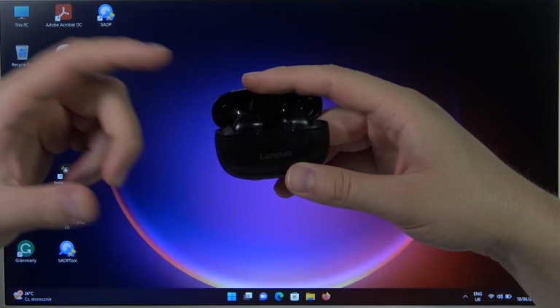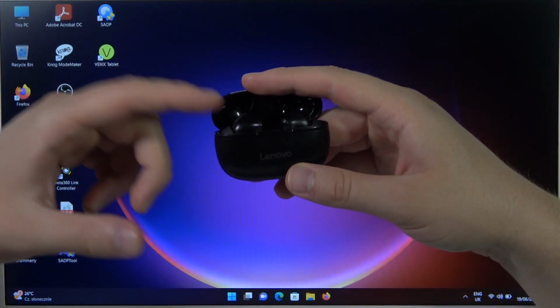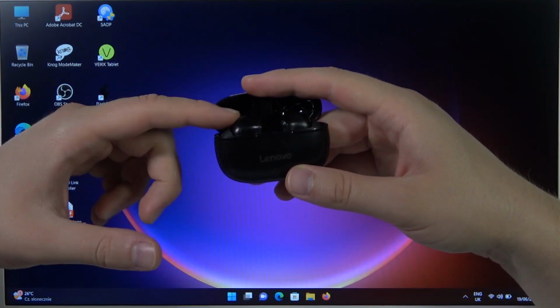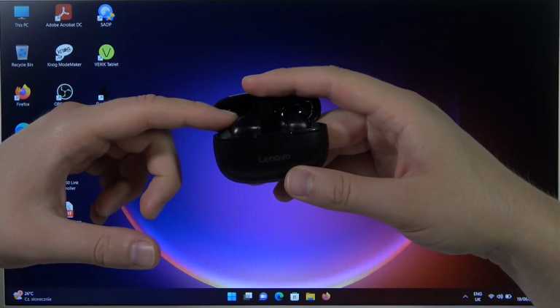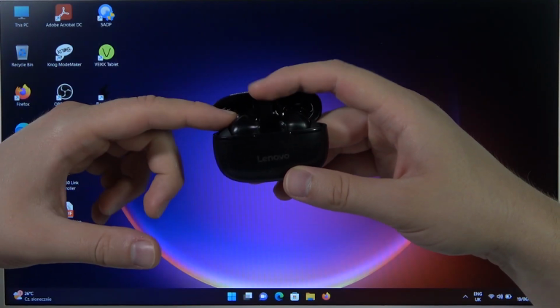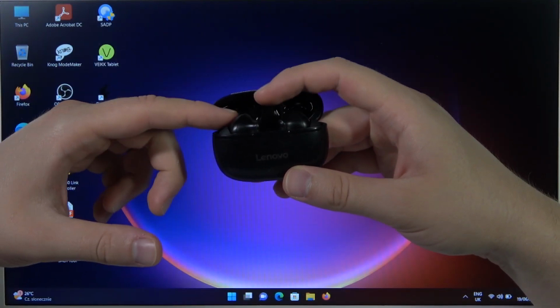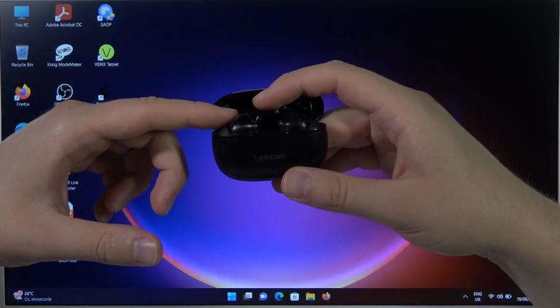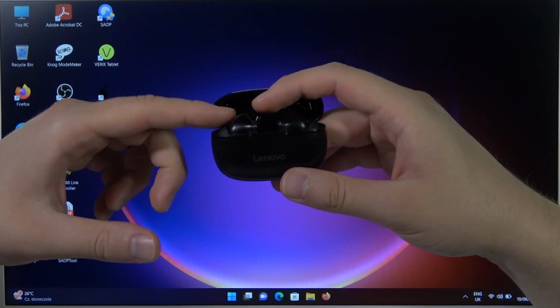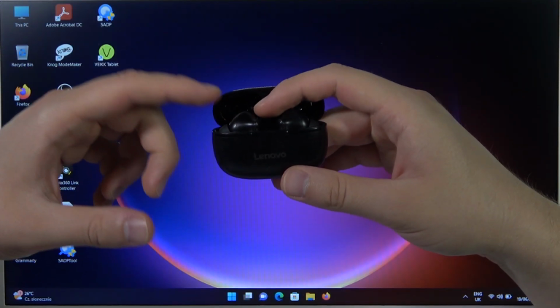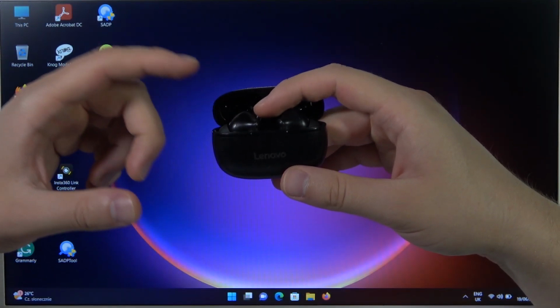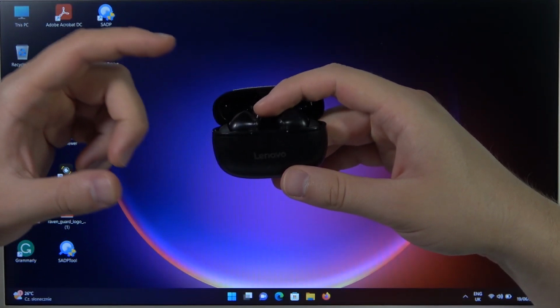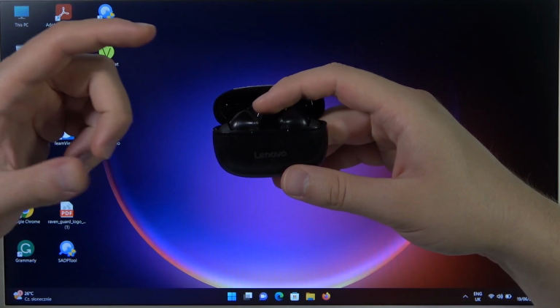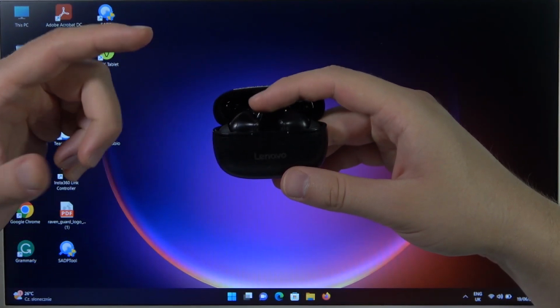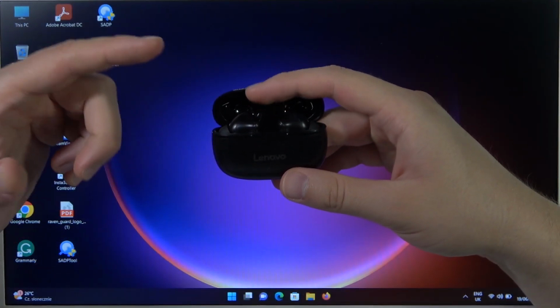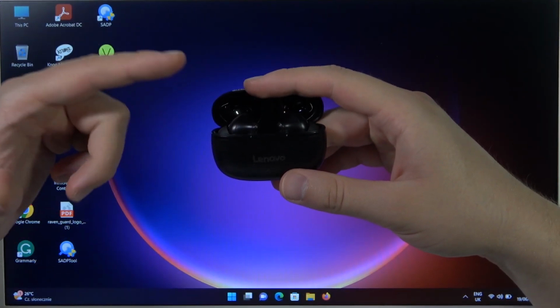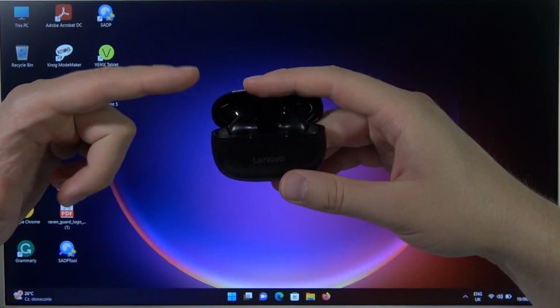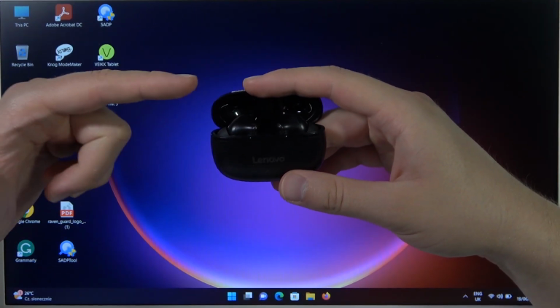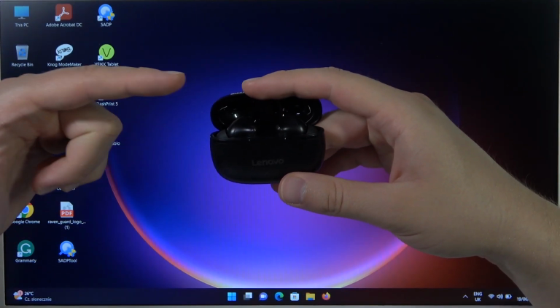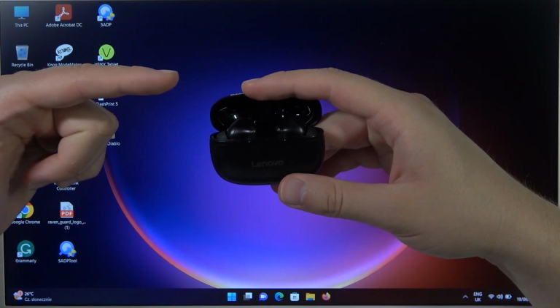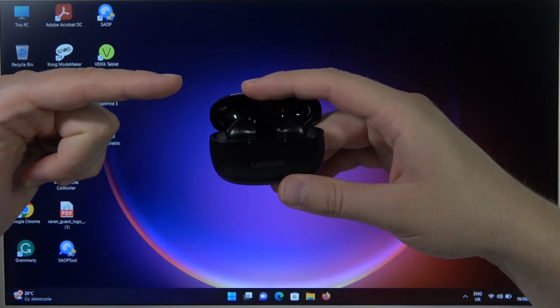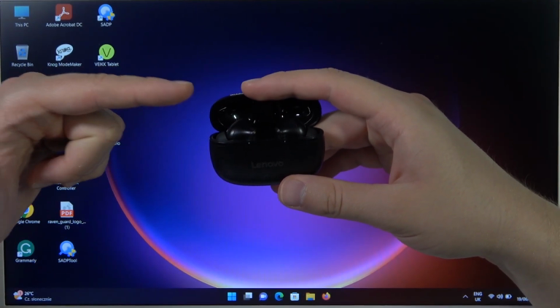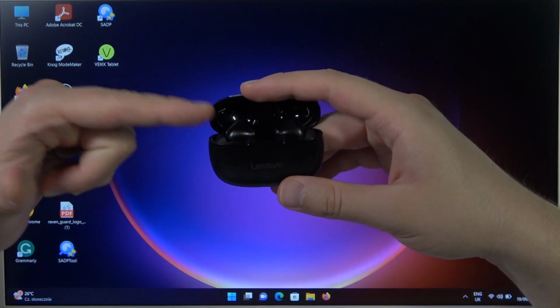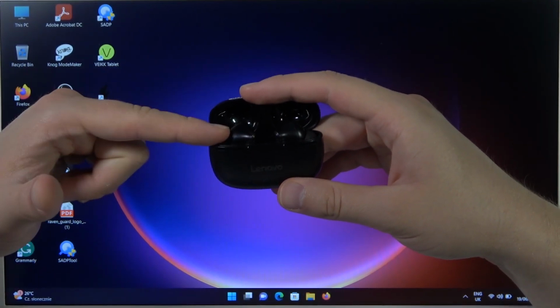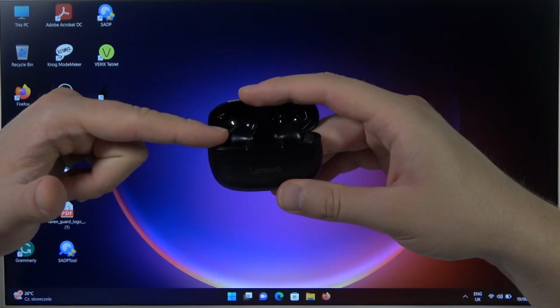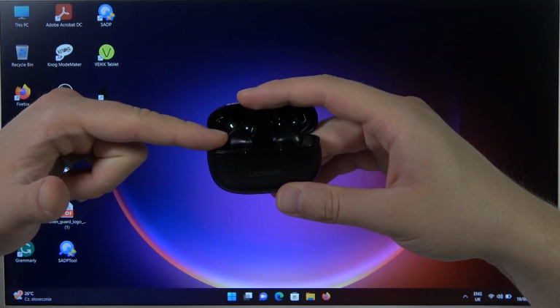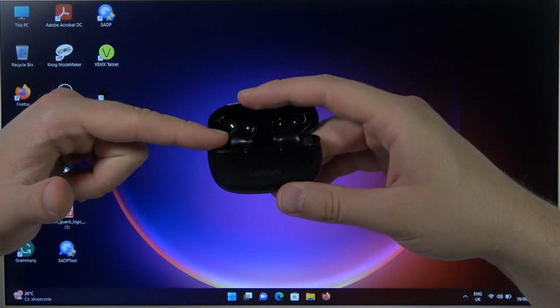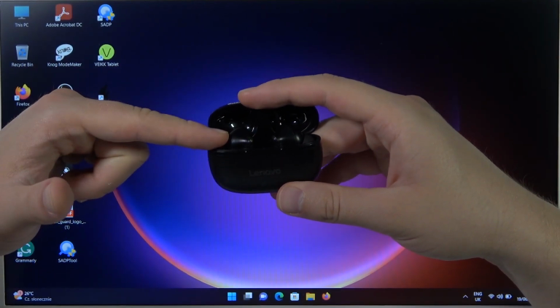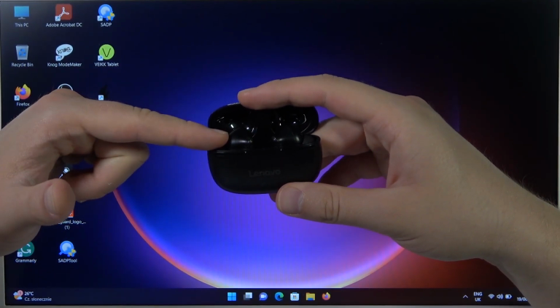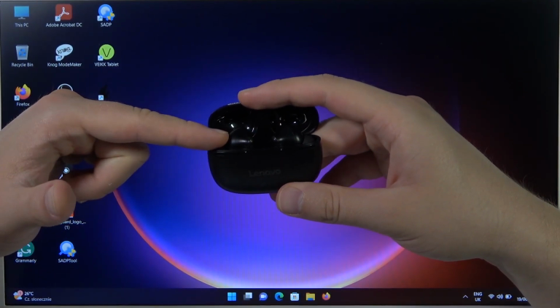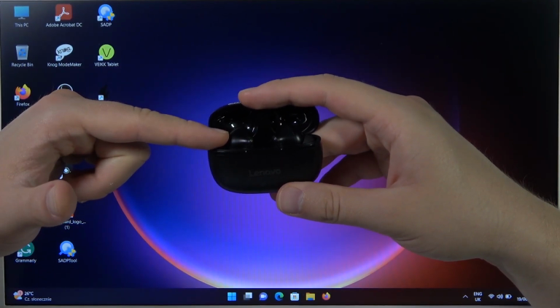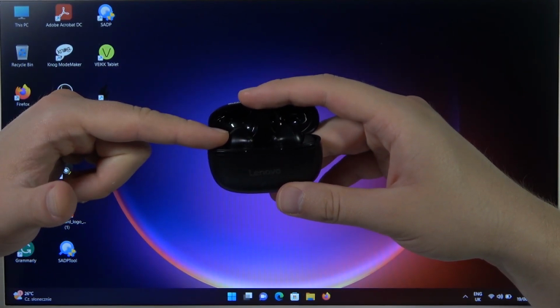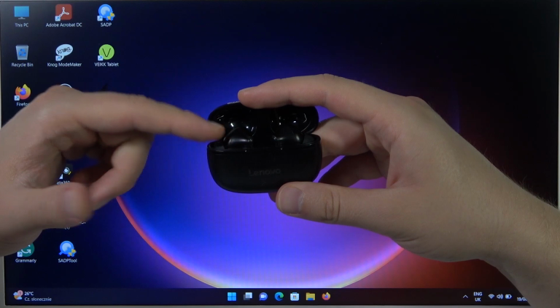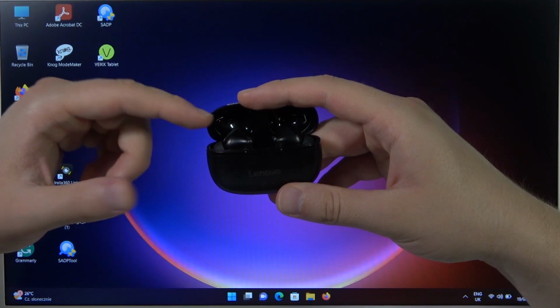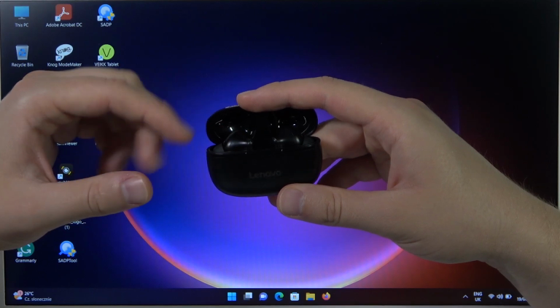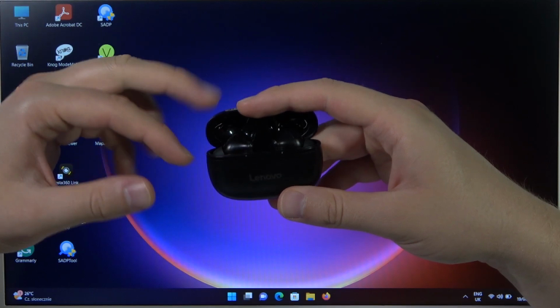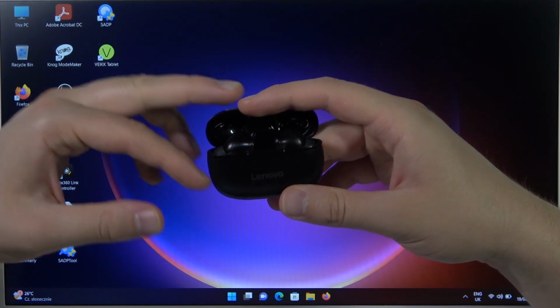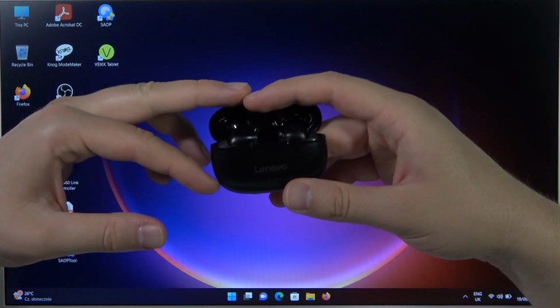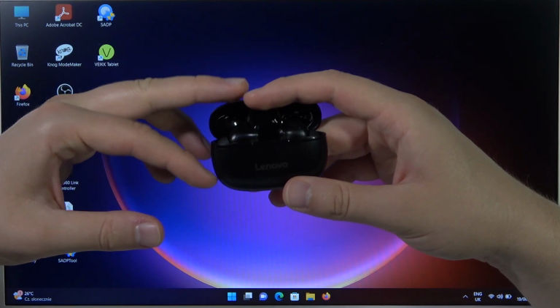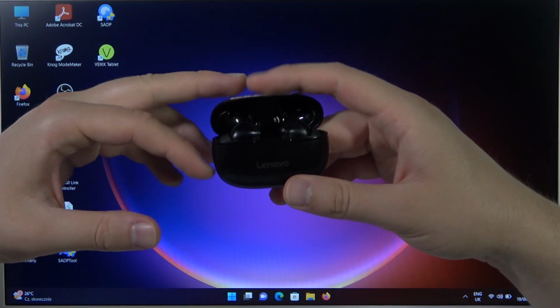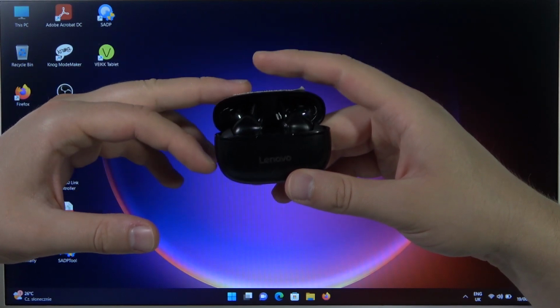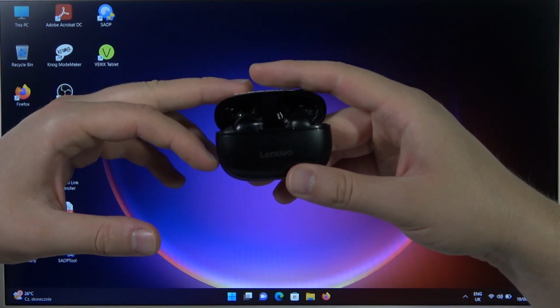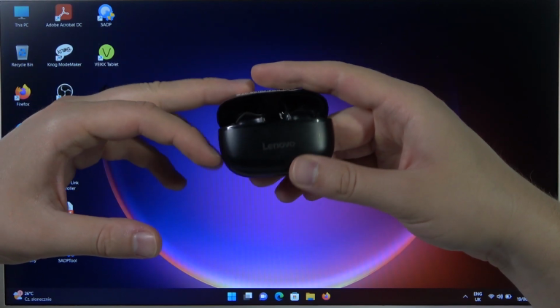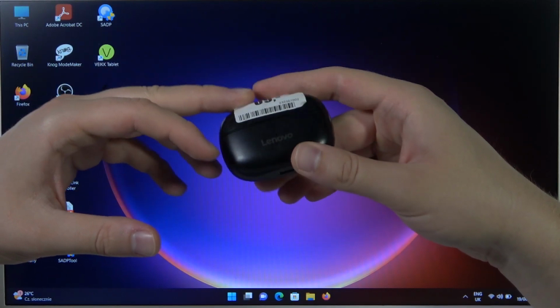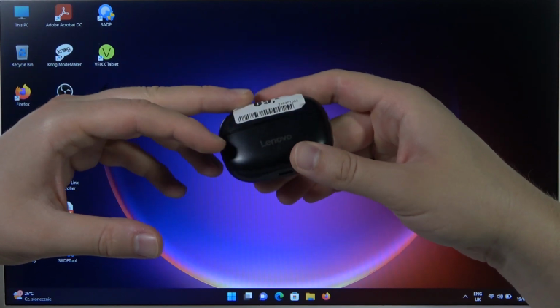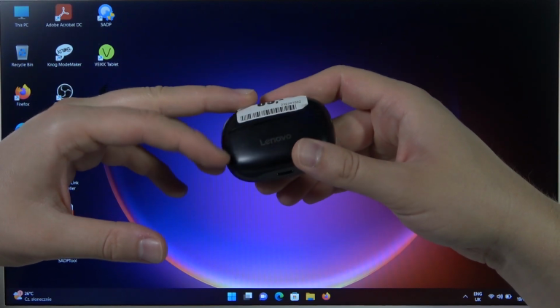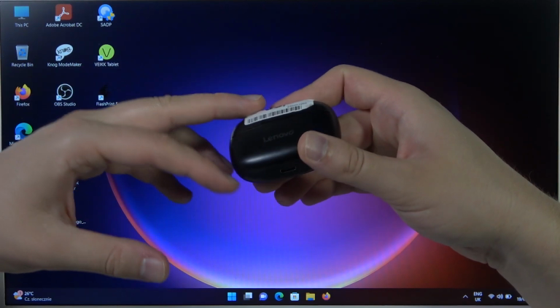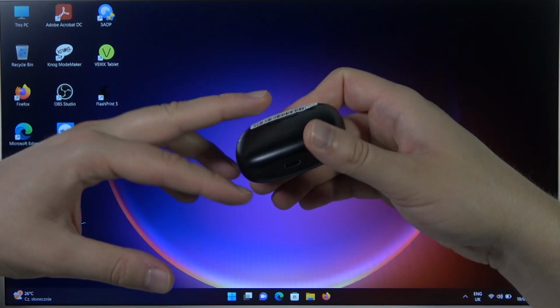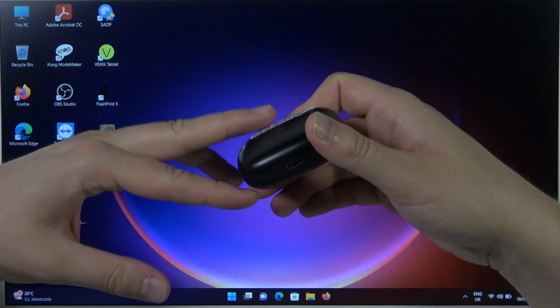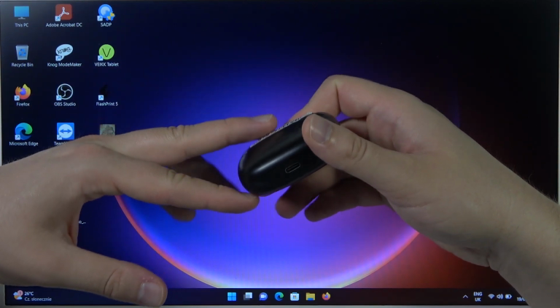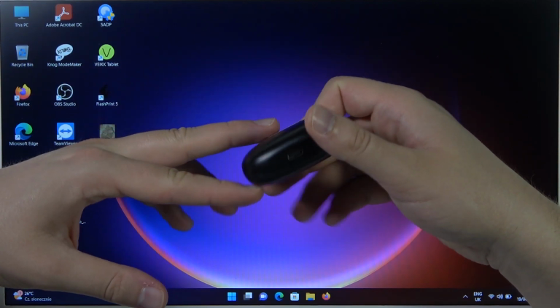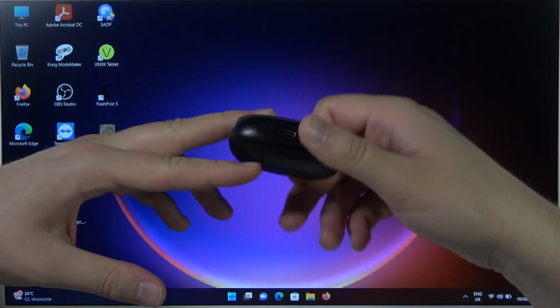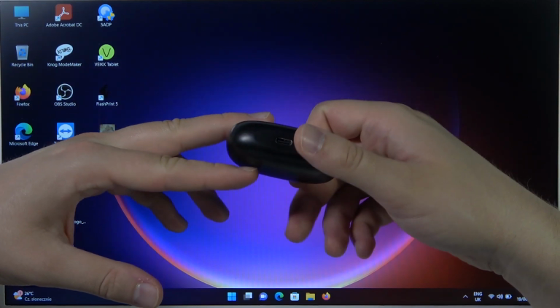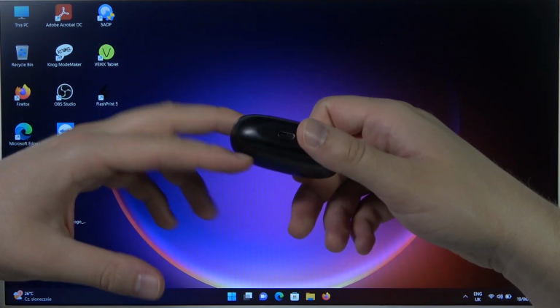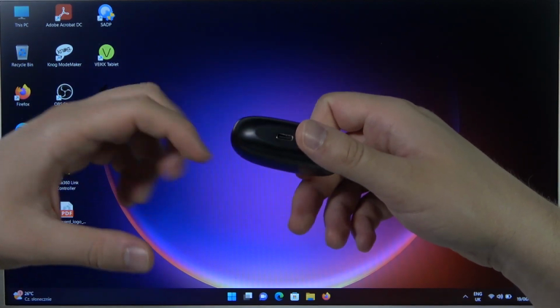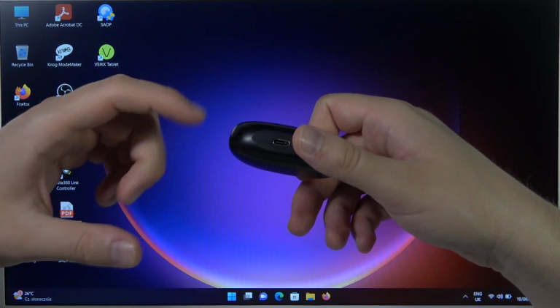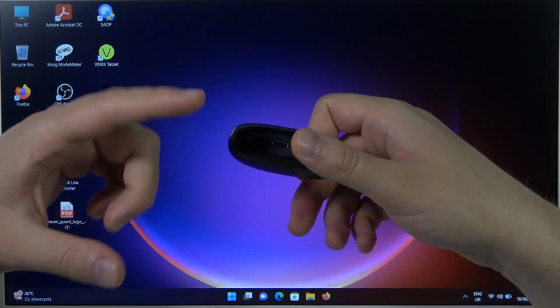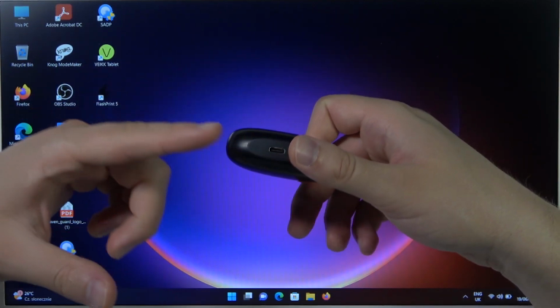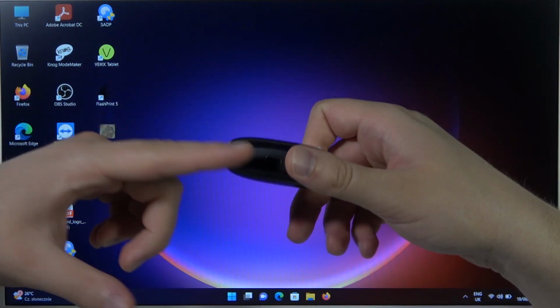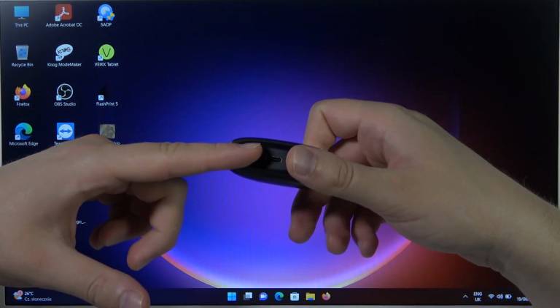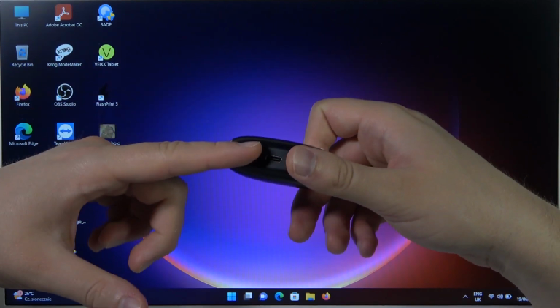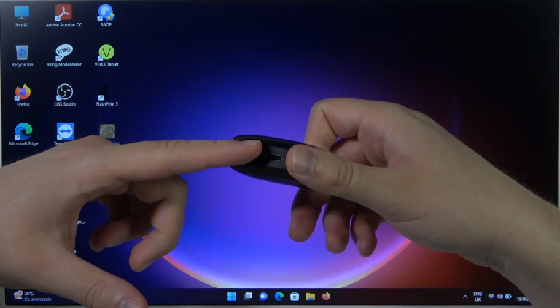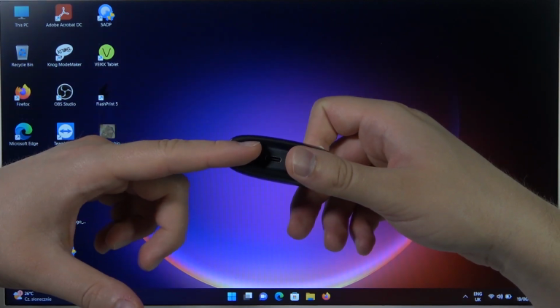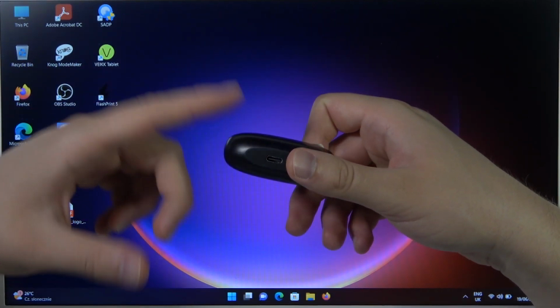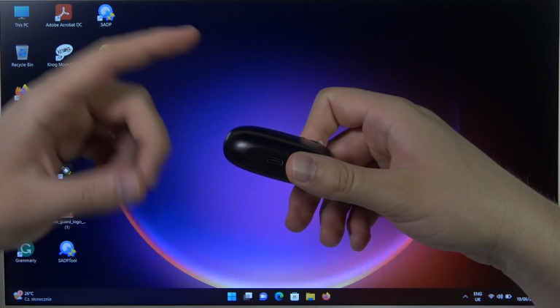First of all, you need to remember to input both earbuds inside the case, close it and charge at least for 30 minutes.